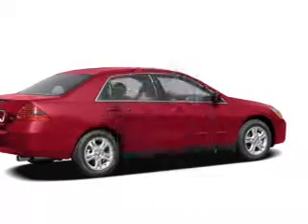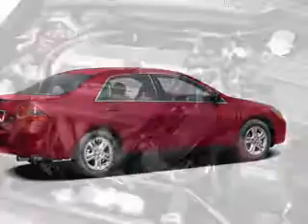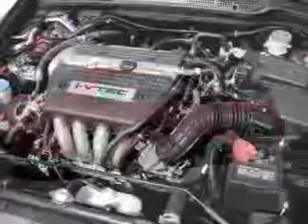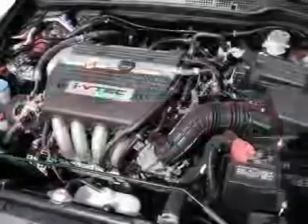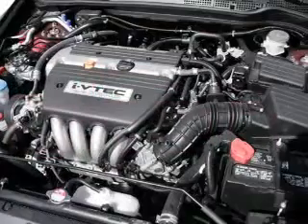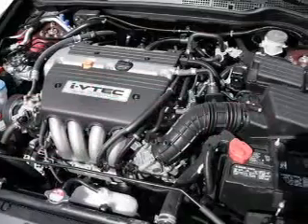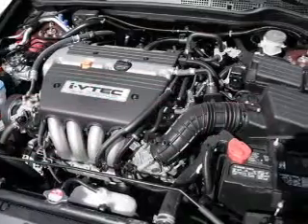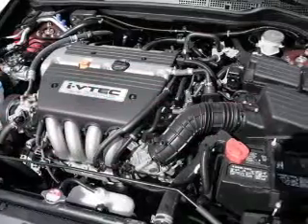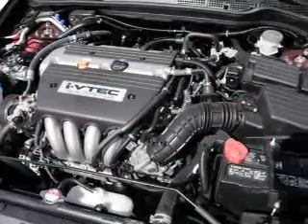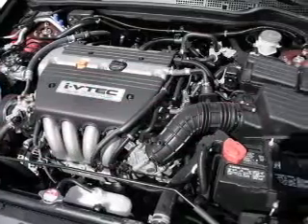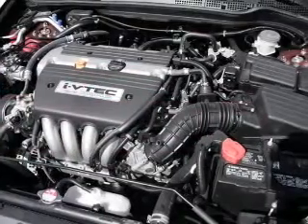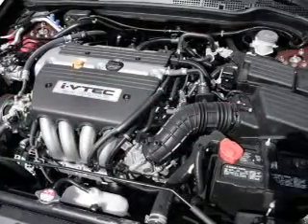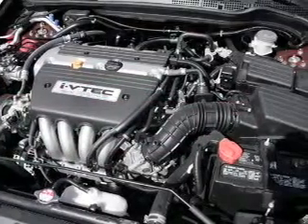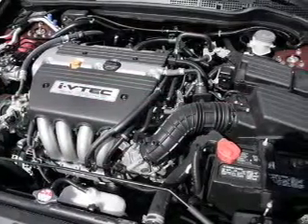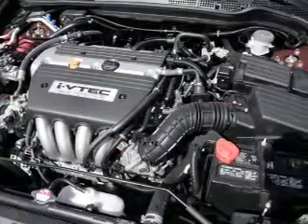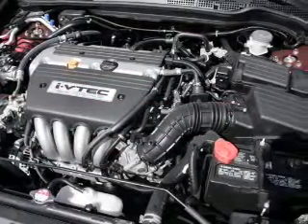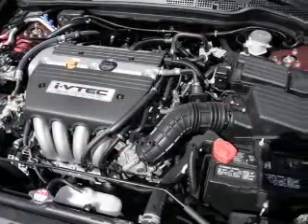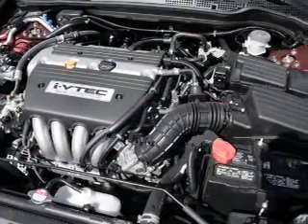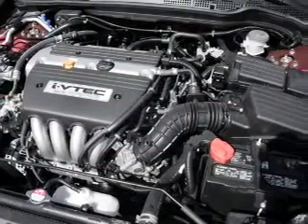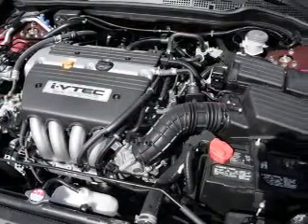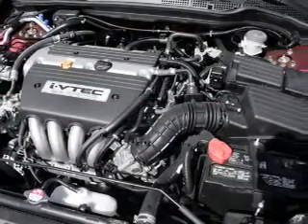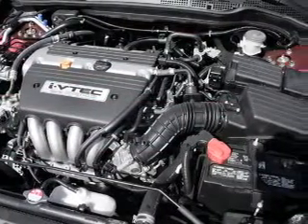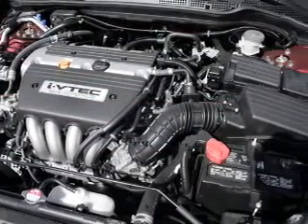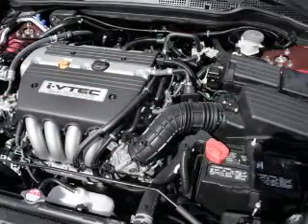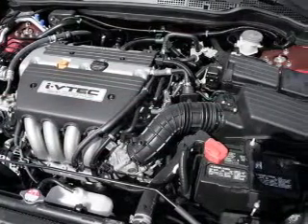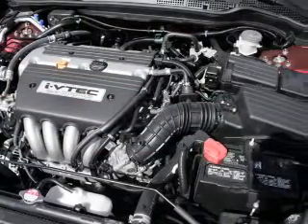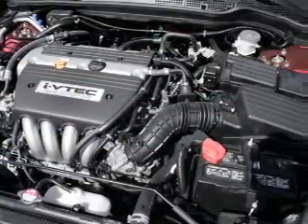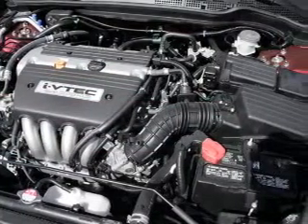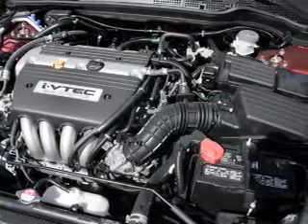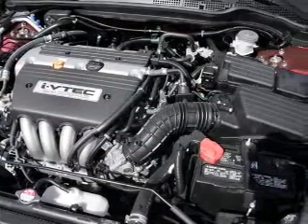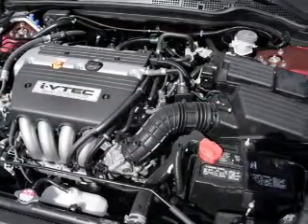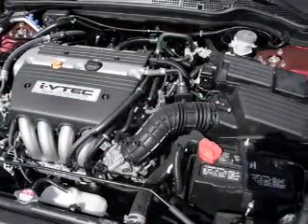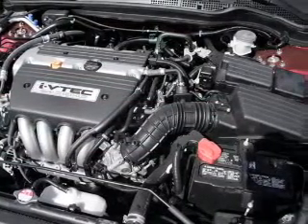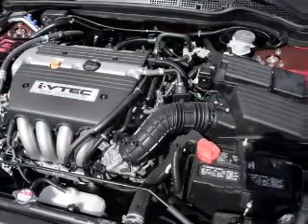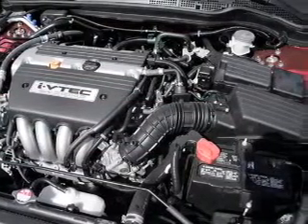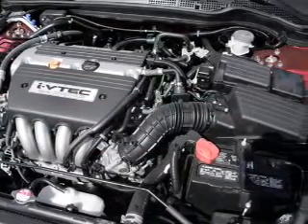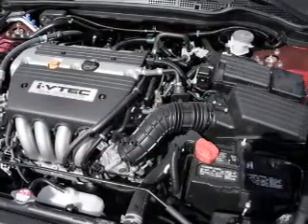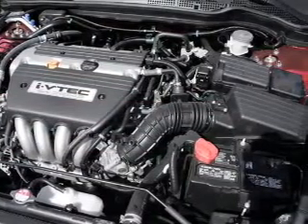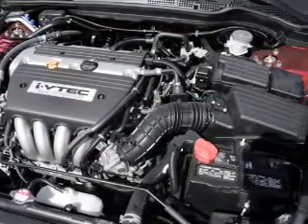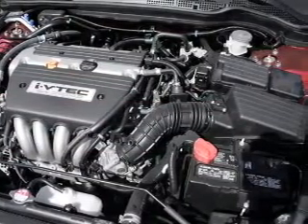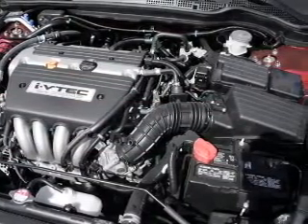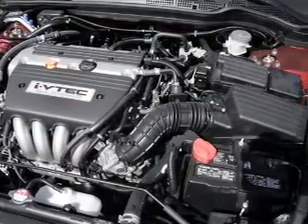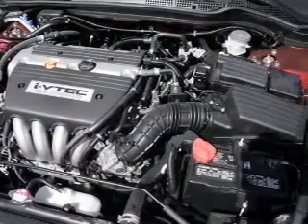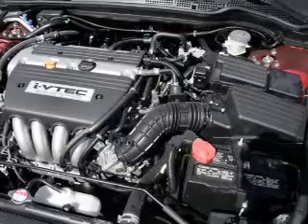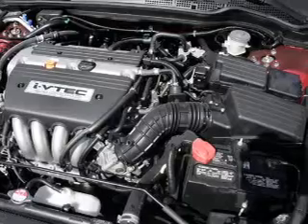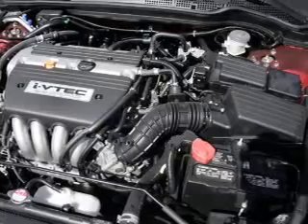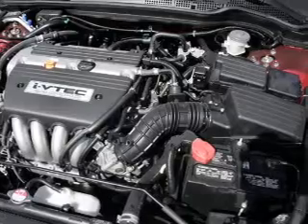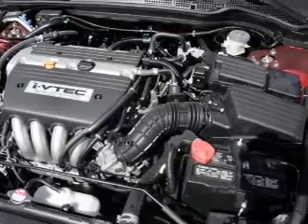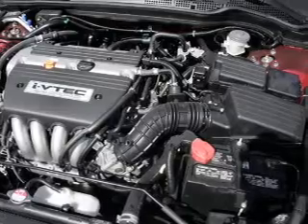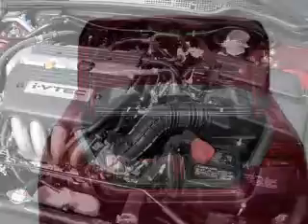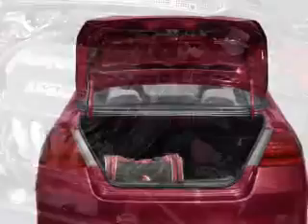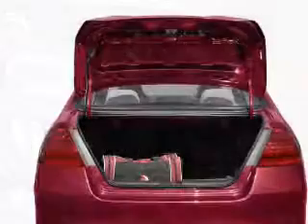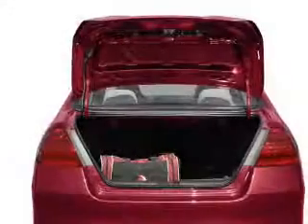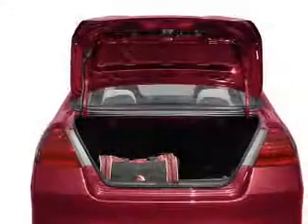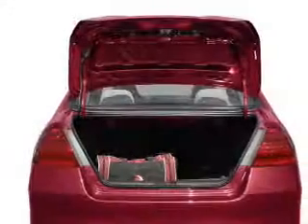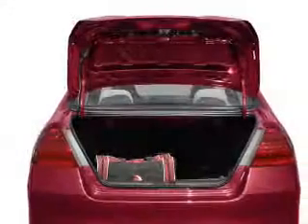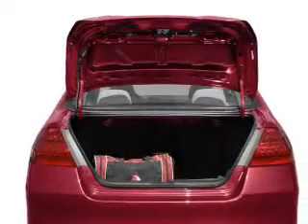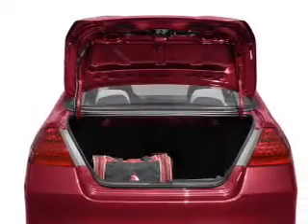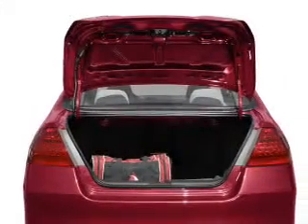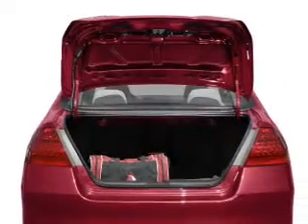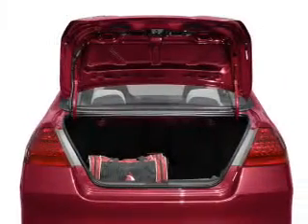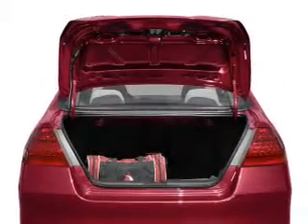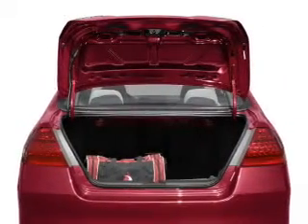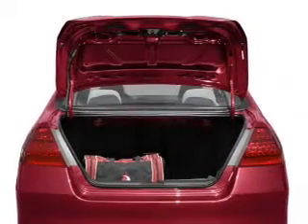With a solid six-cylinder engine, the powertrain includes front-wheel drive that responds smoothly to its five-speed automatic transmission.